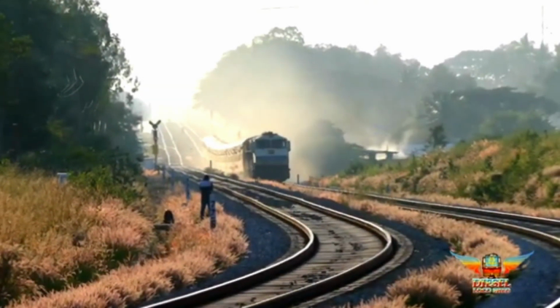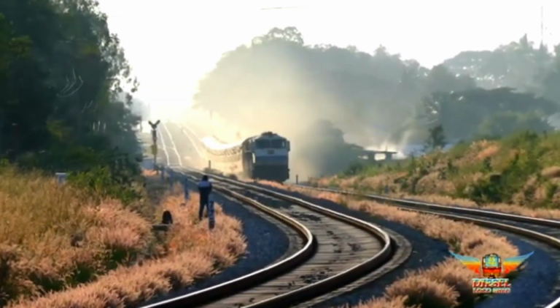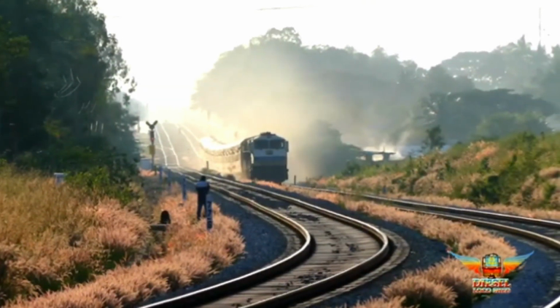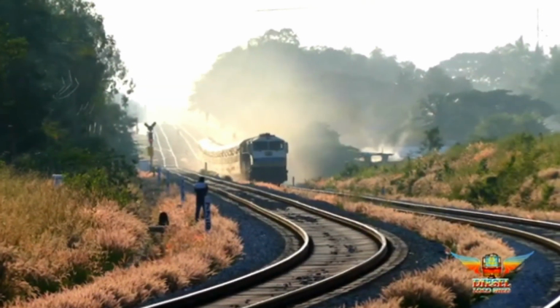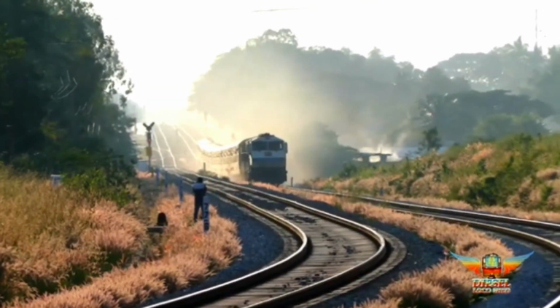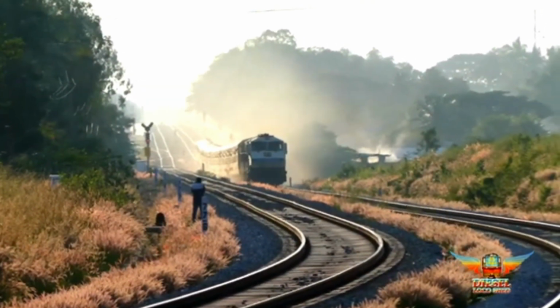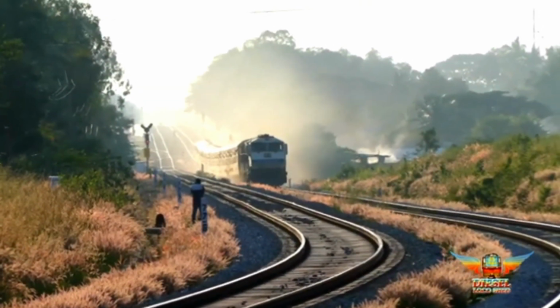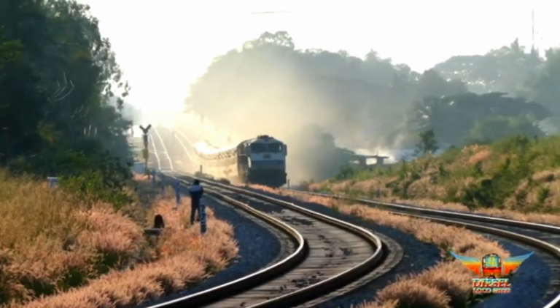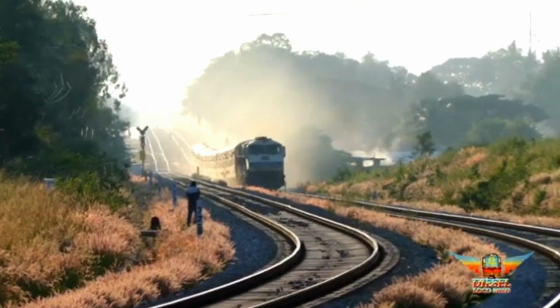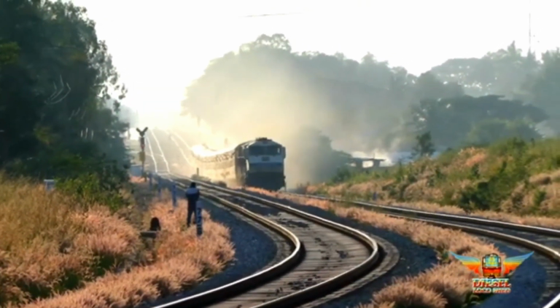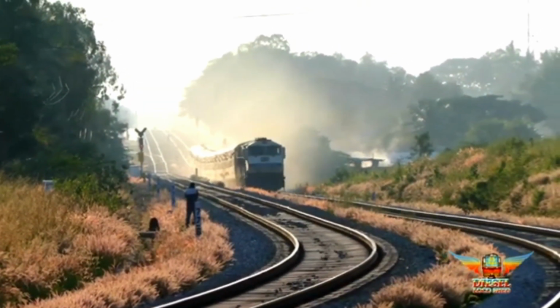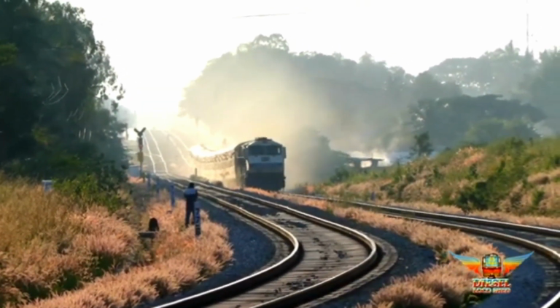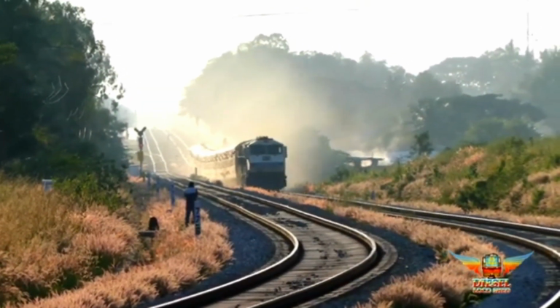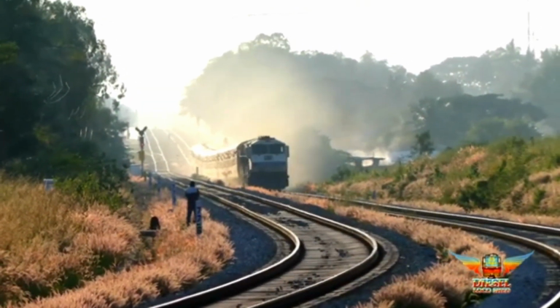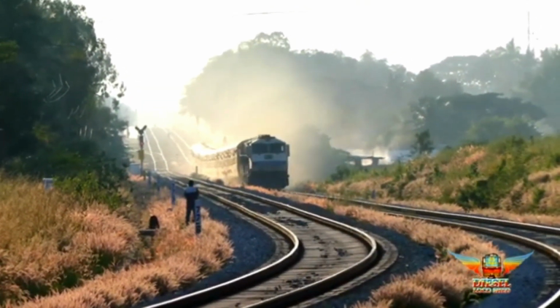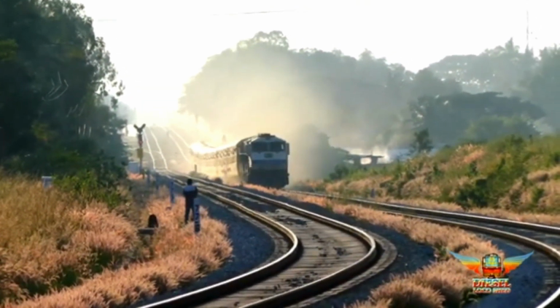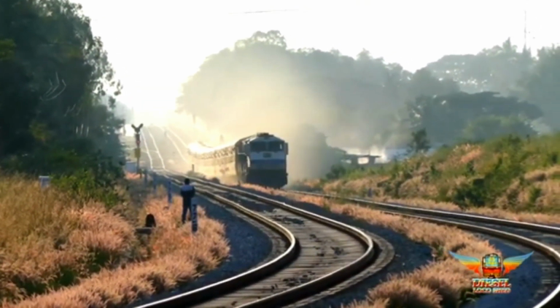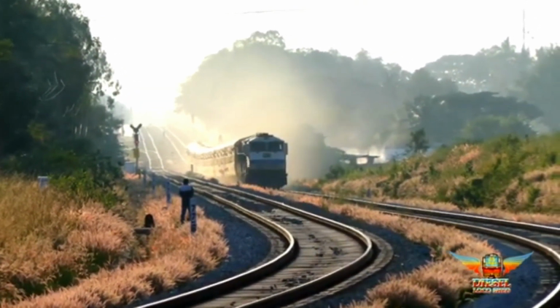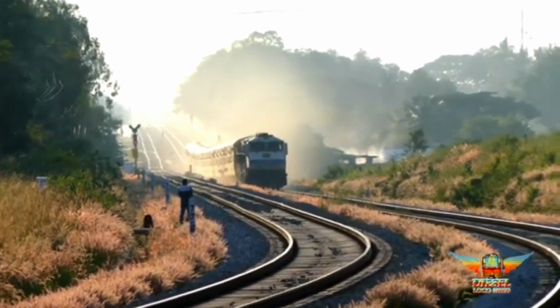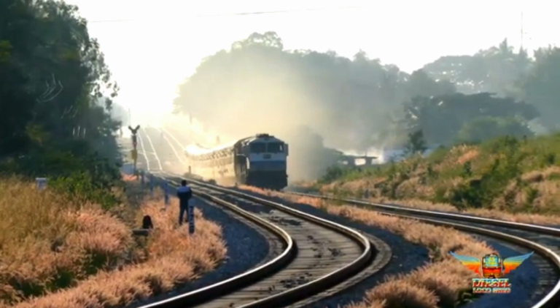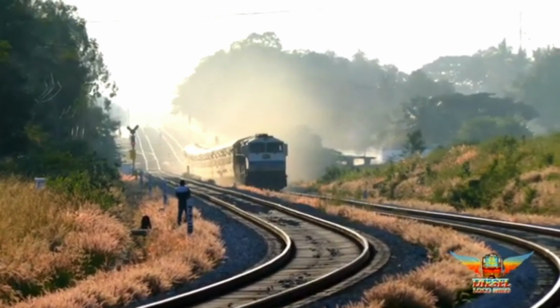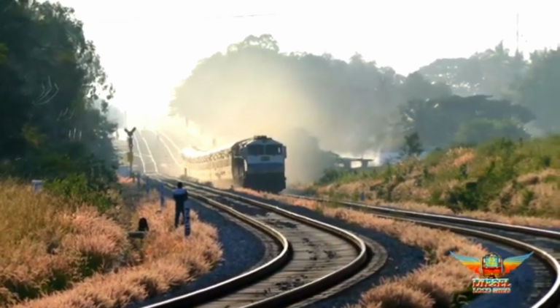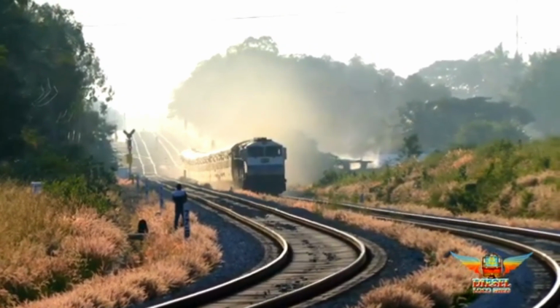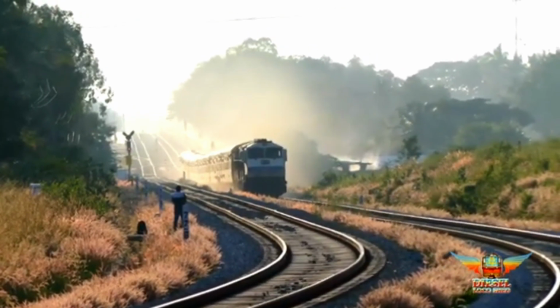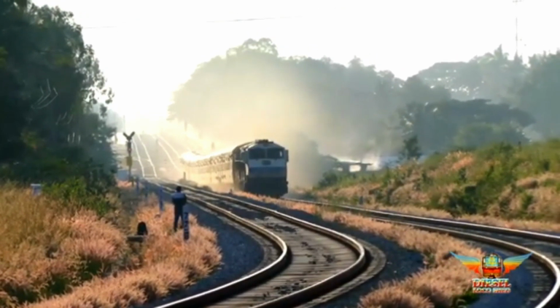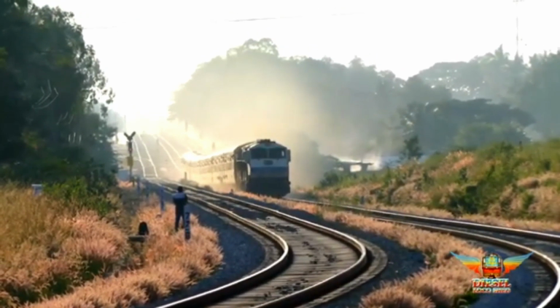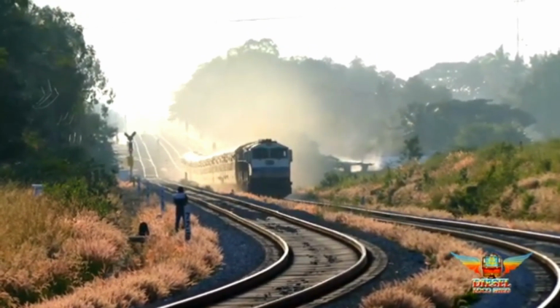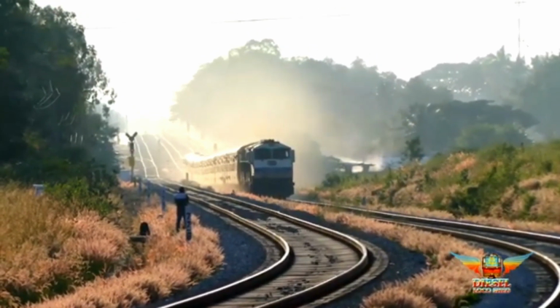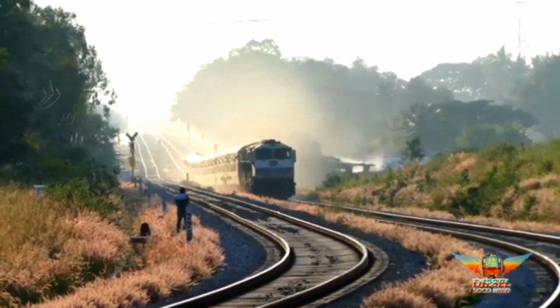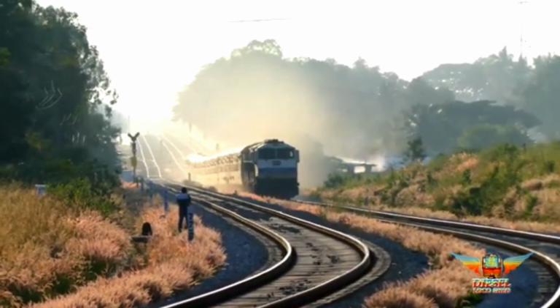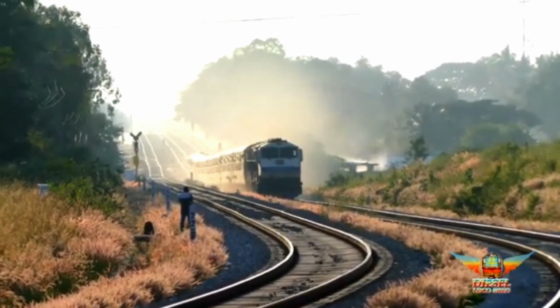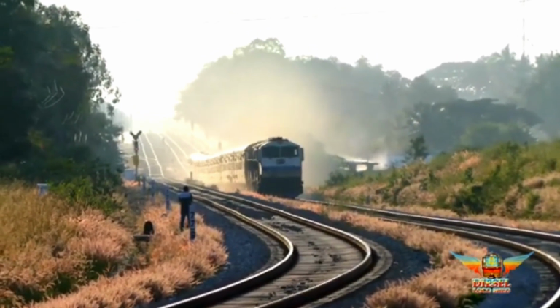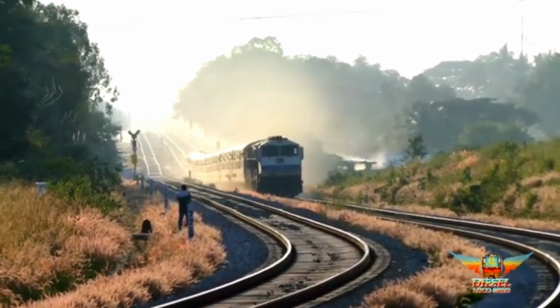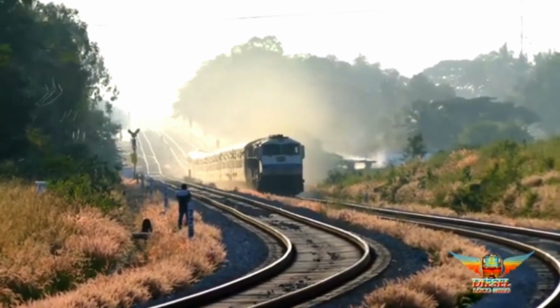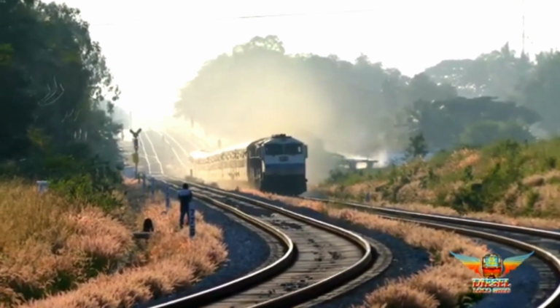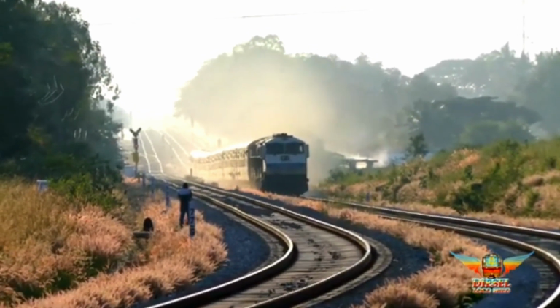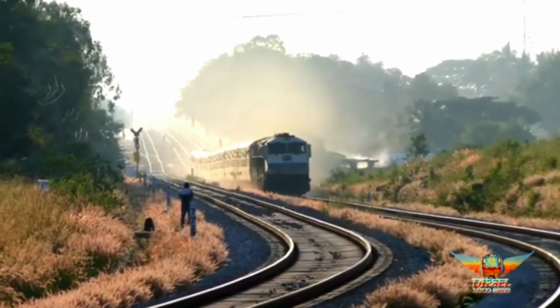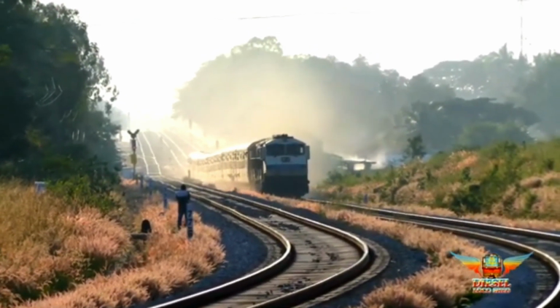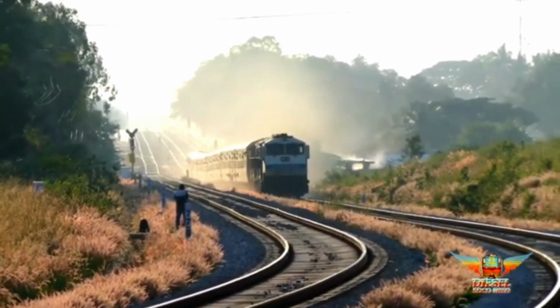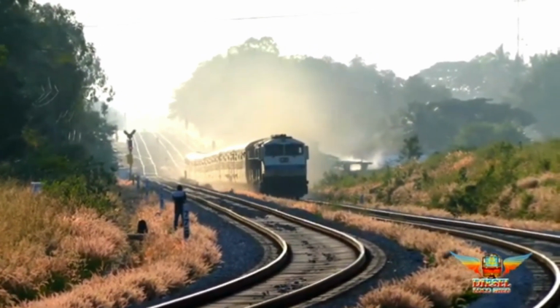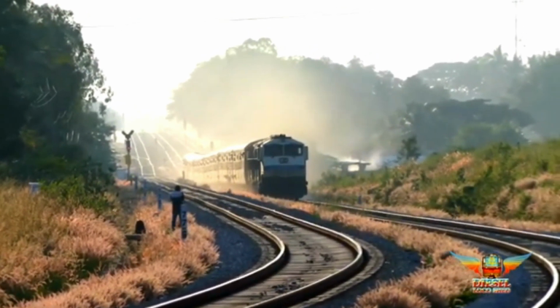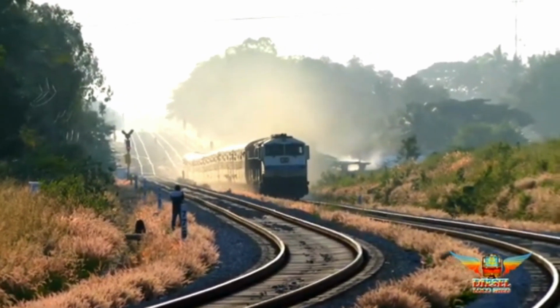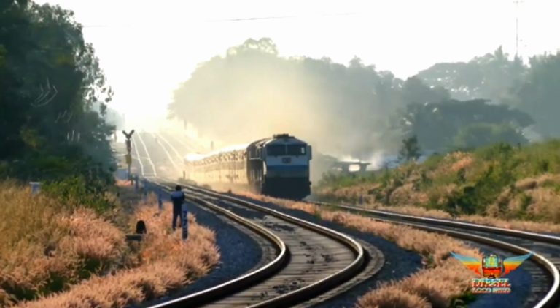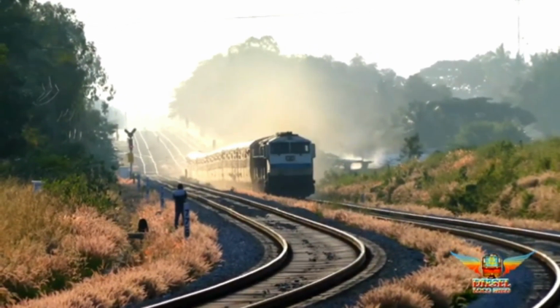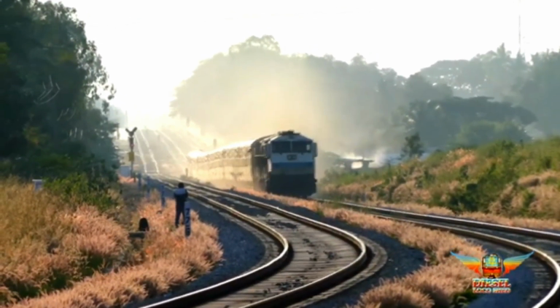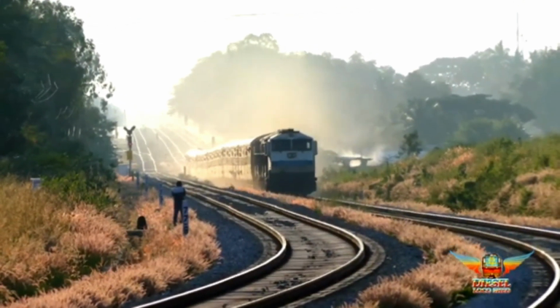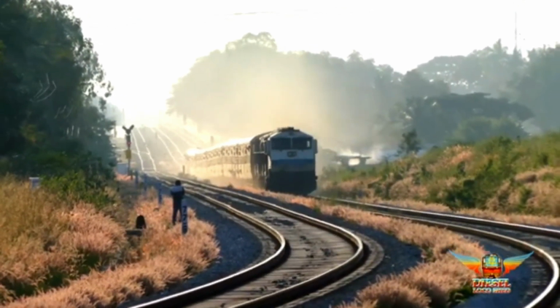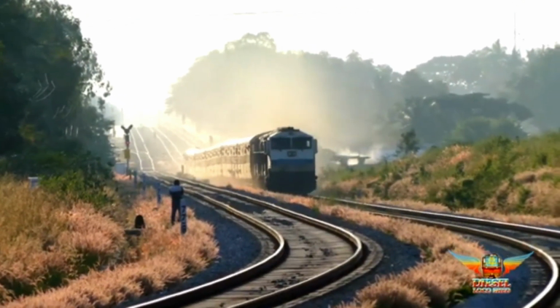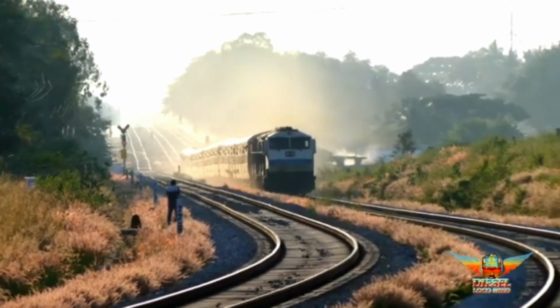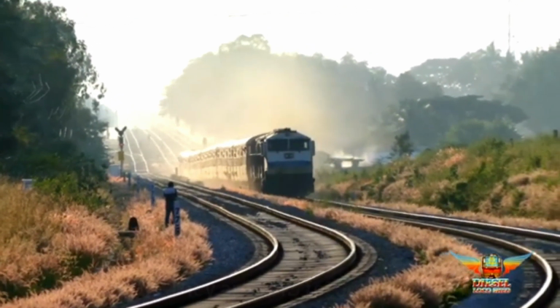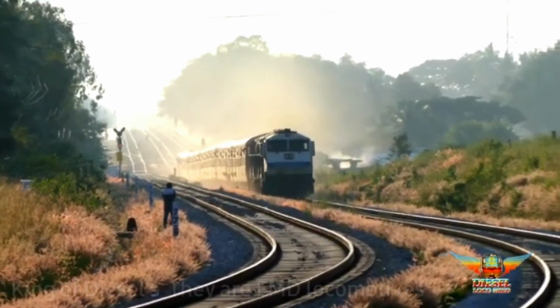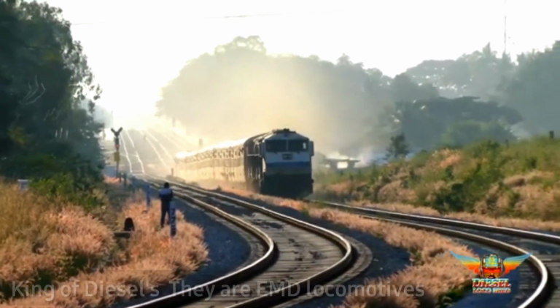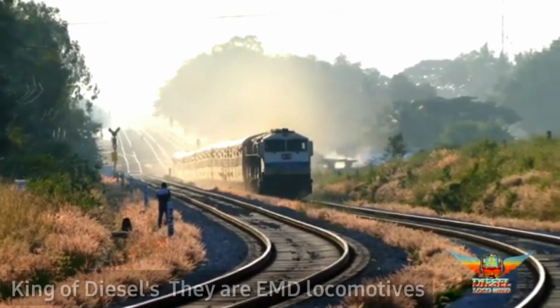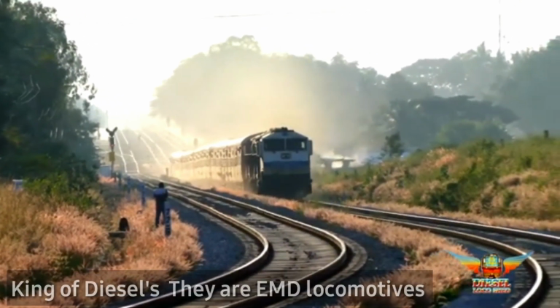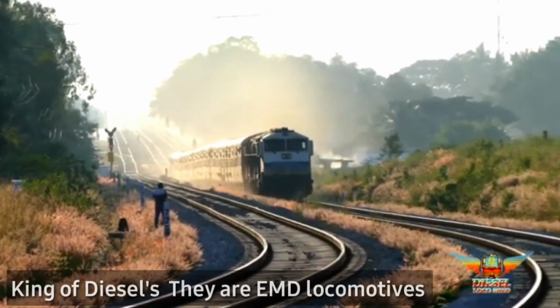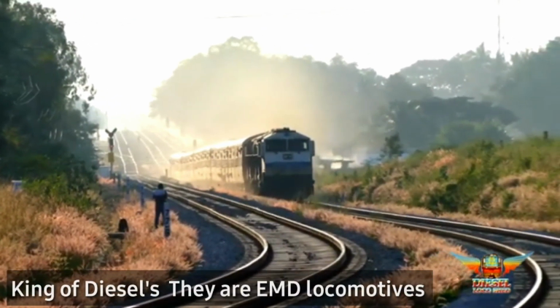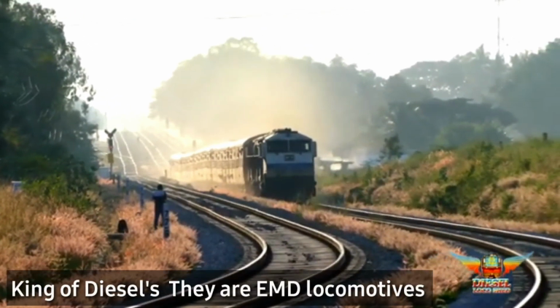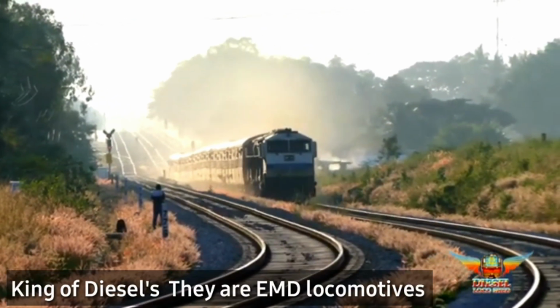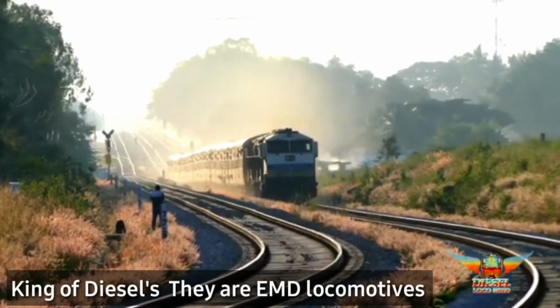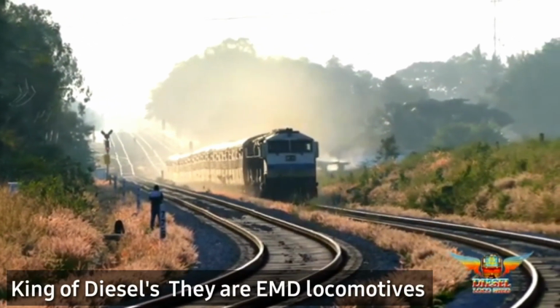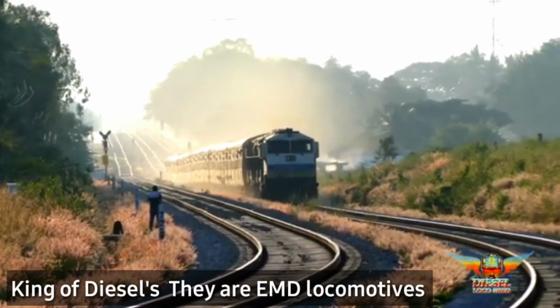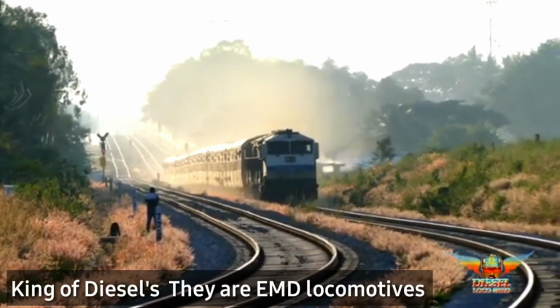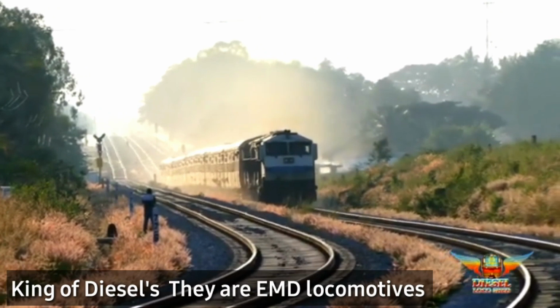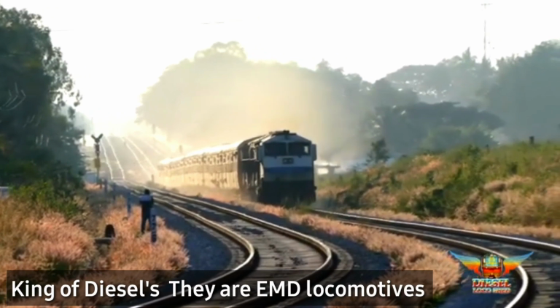Hey guys, today we are going to see about the Diesel King of Indian Railways — they are EMD Locomotives.